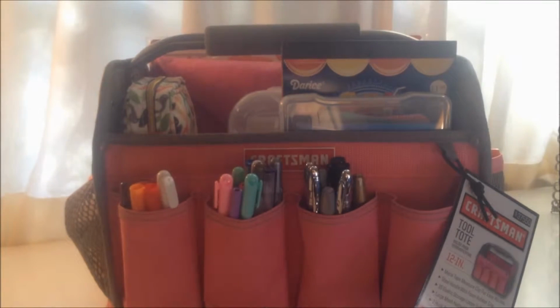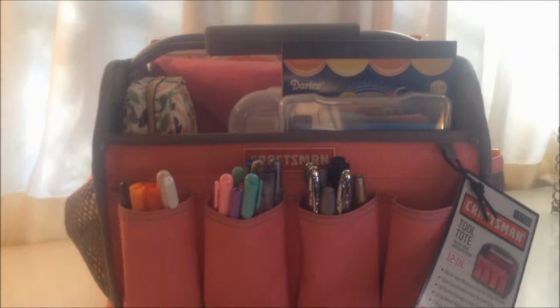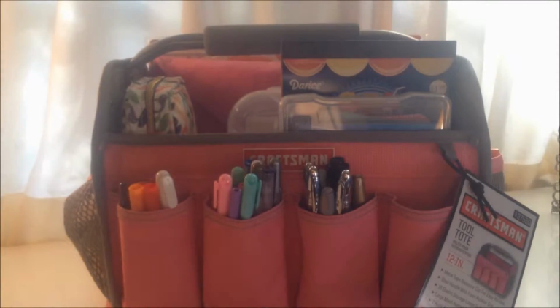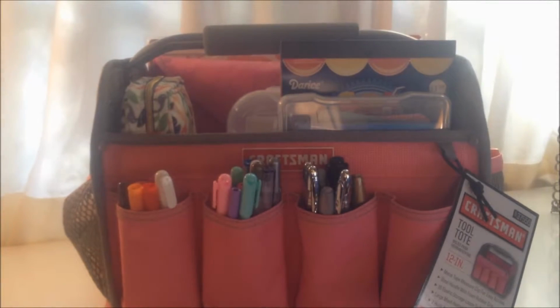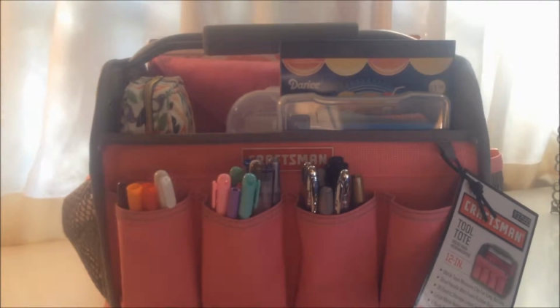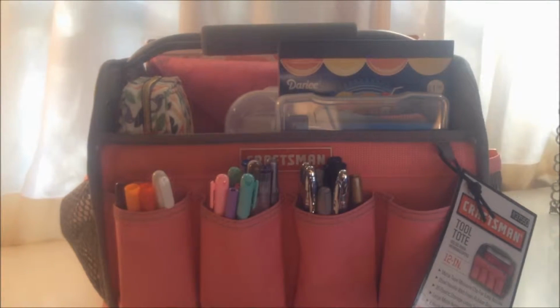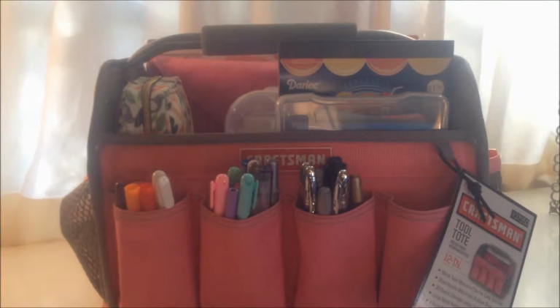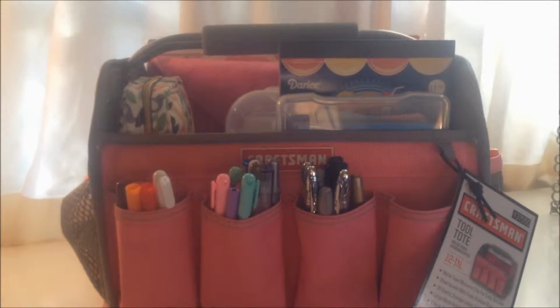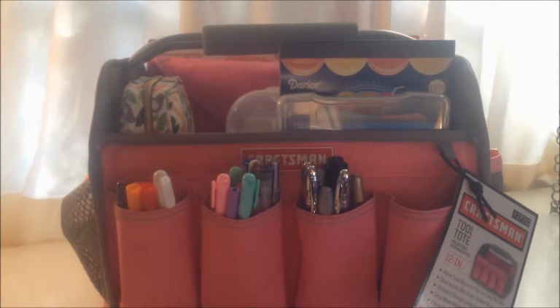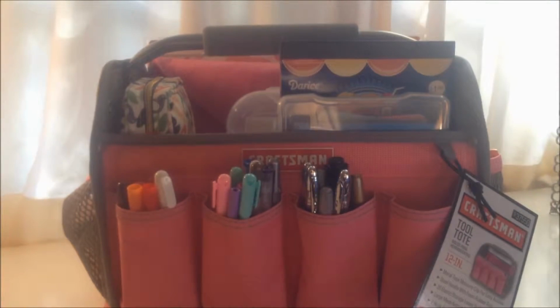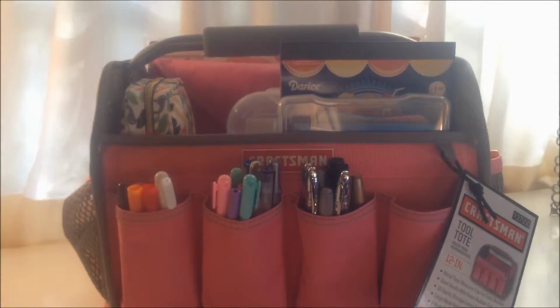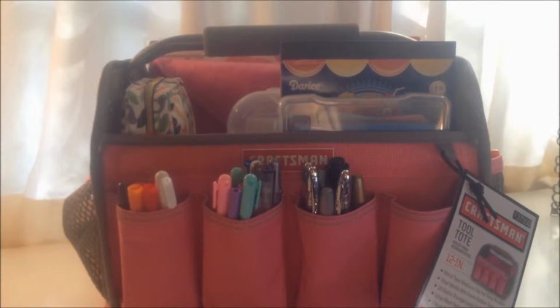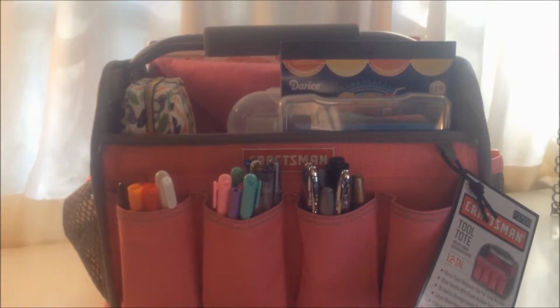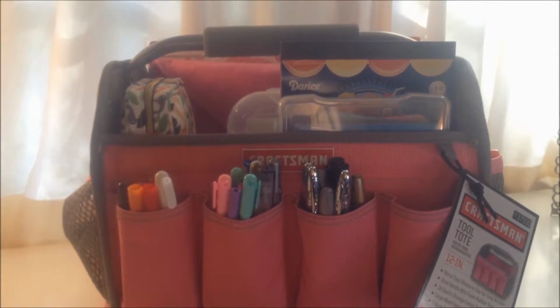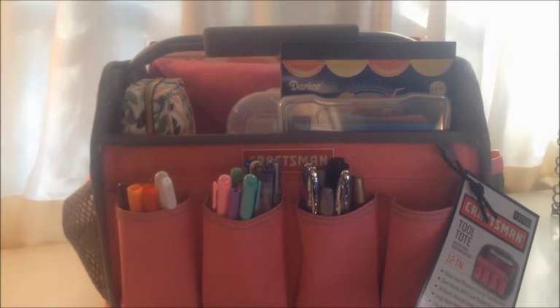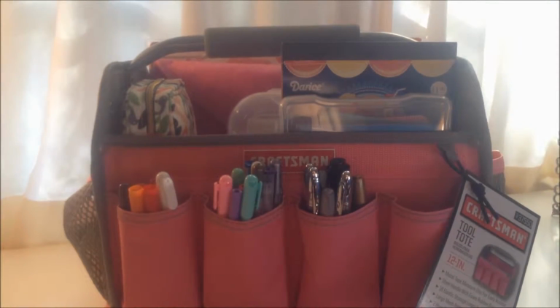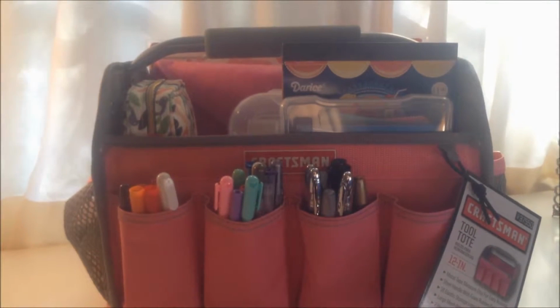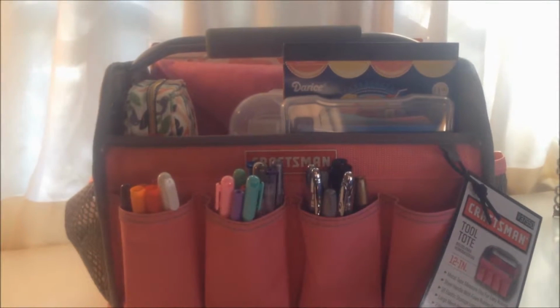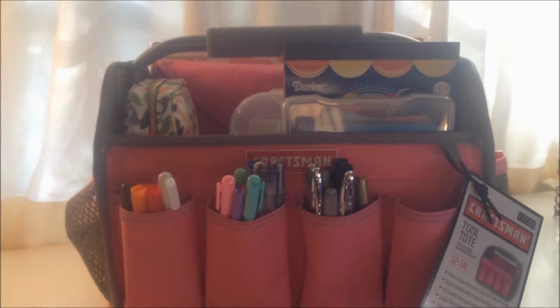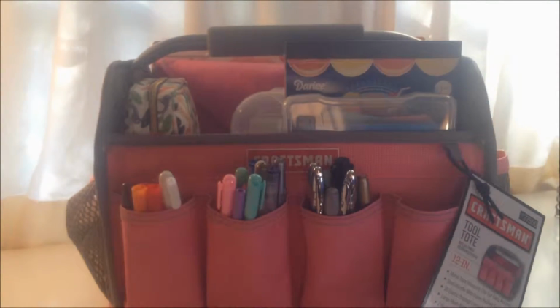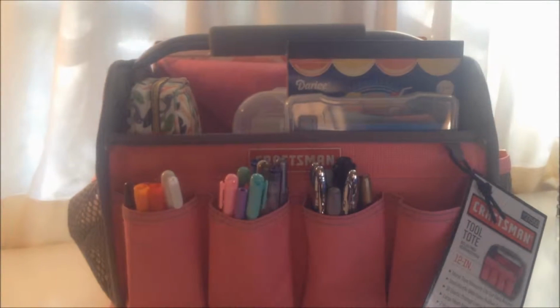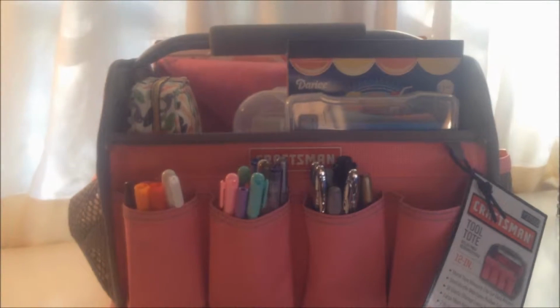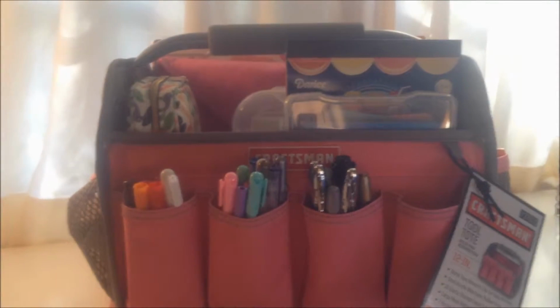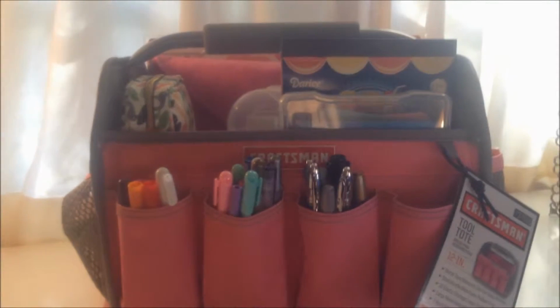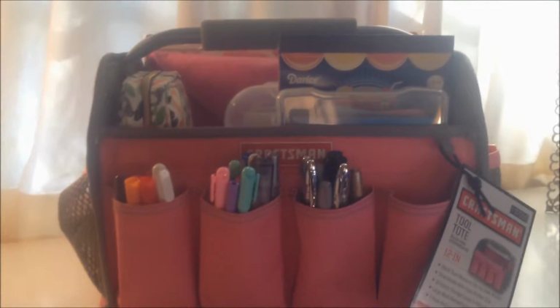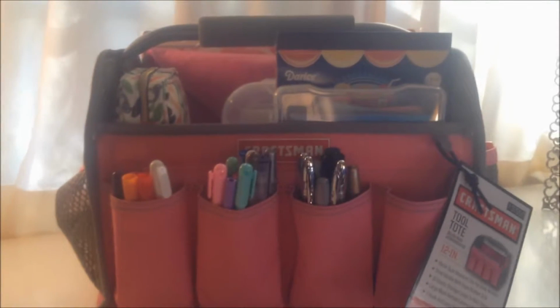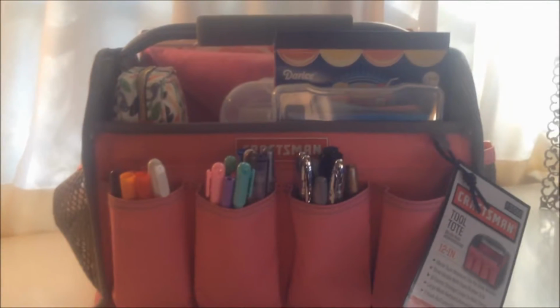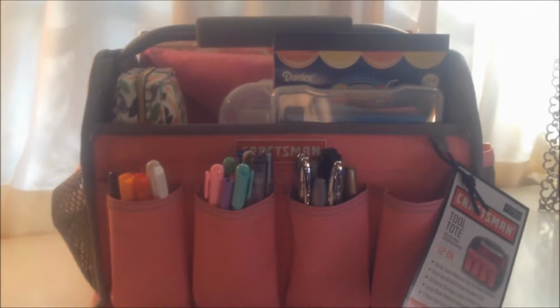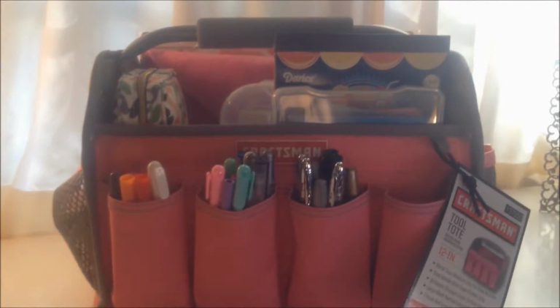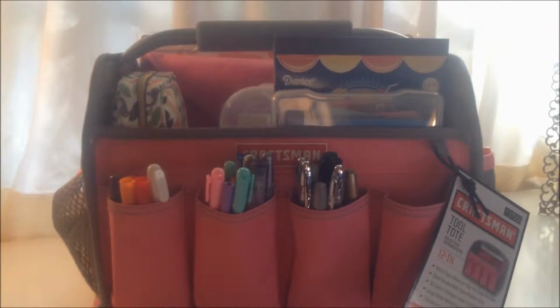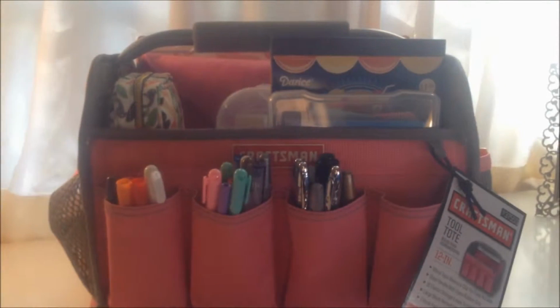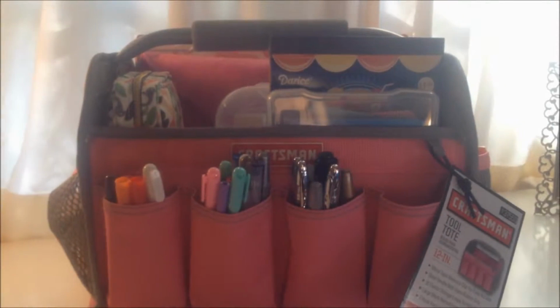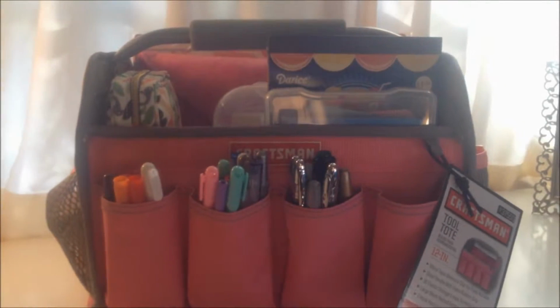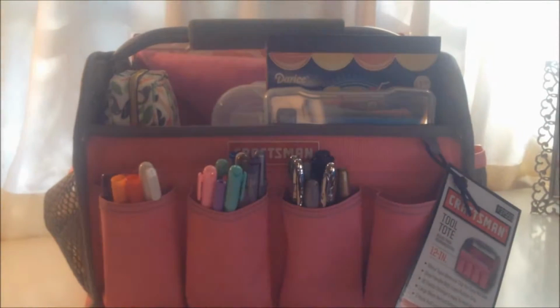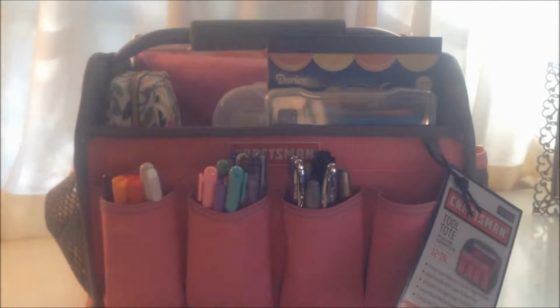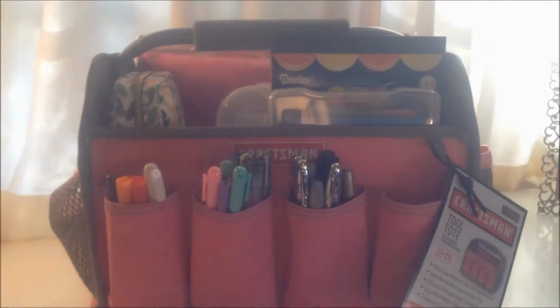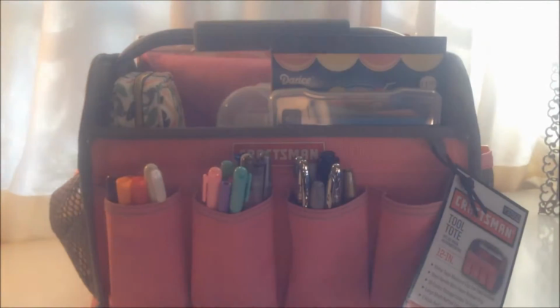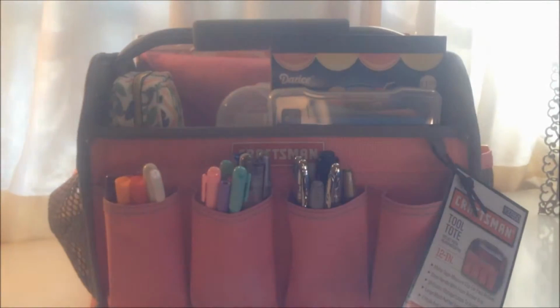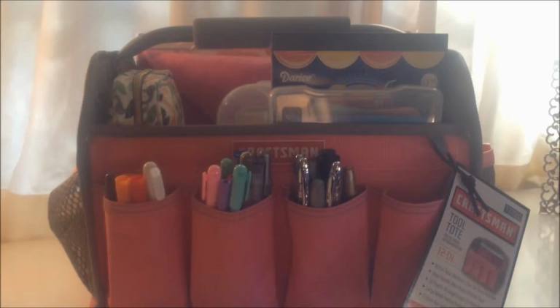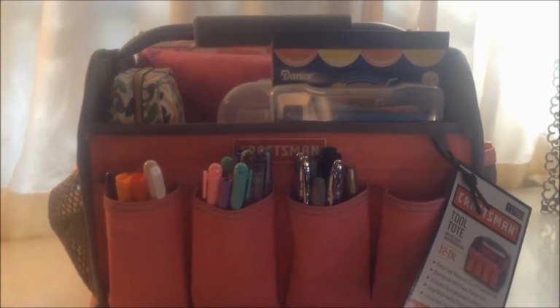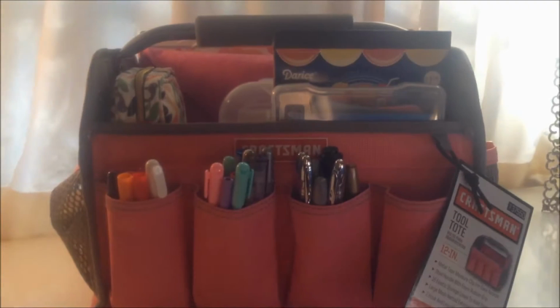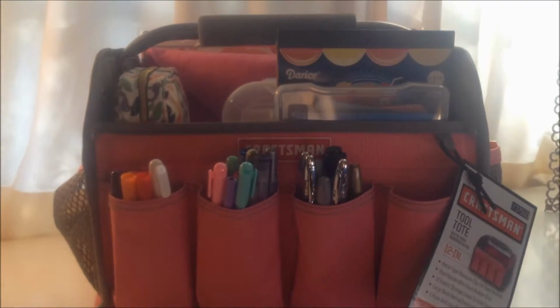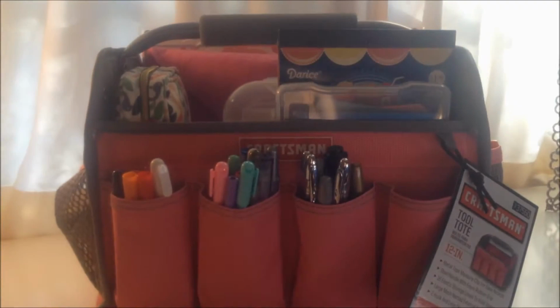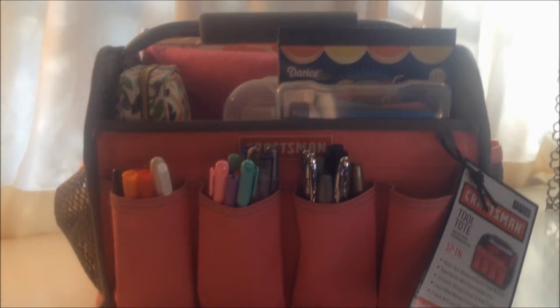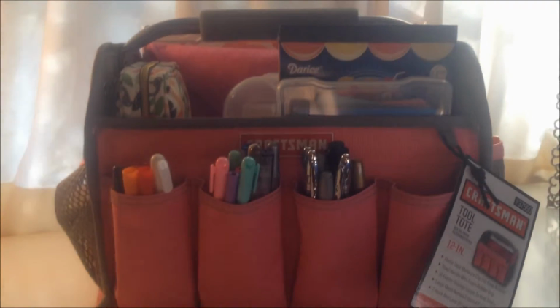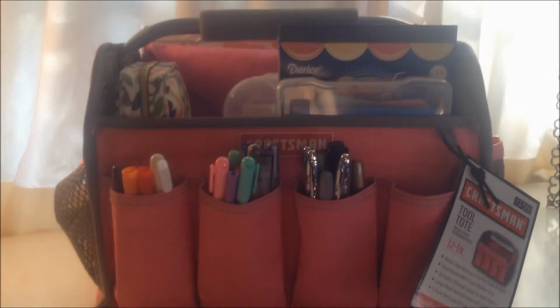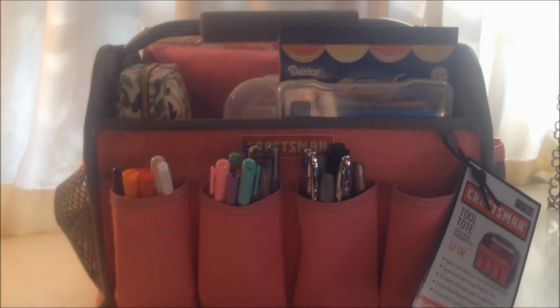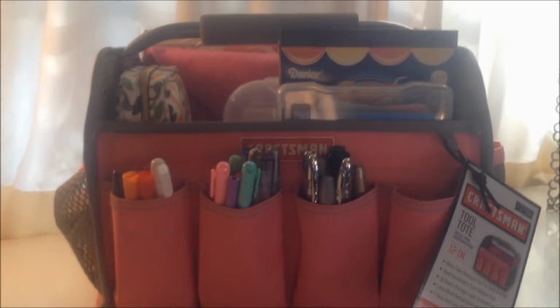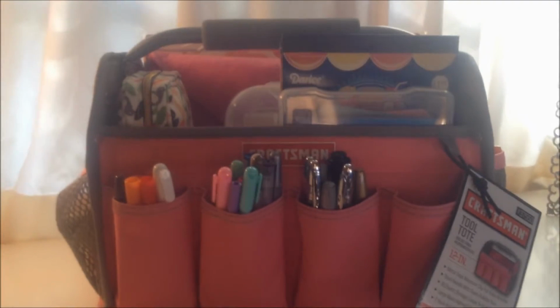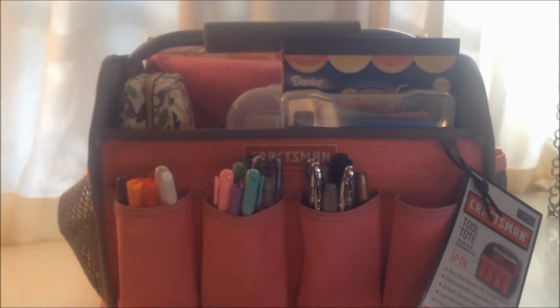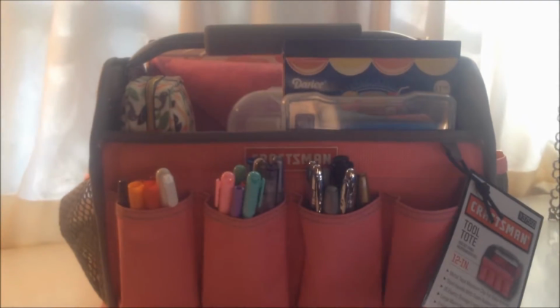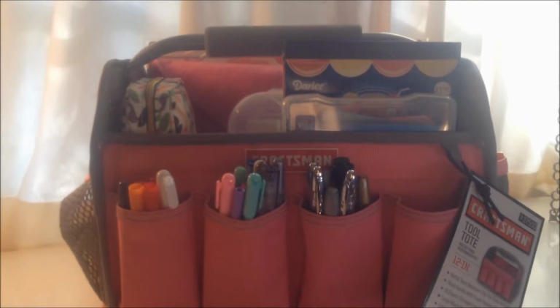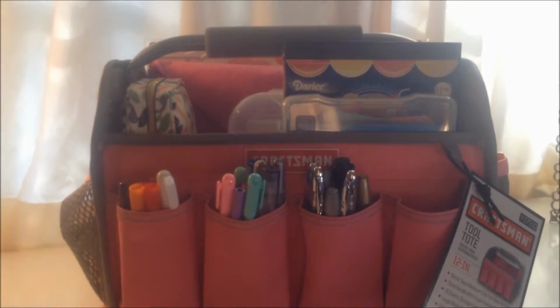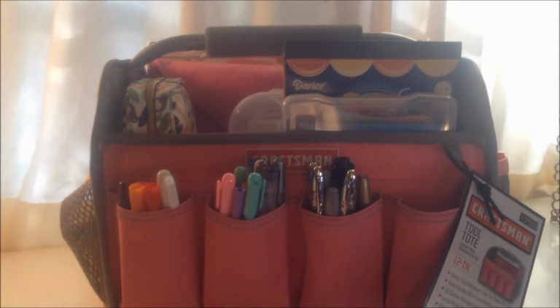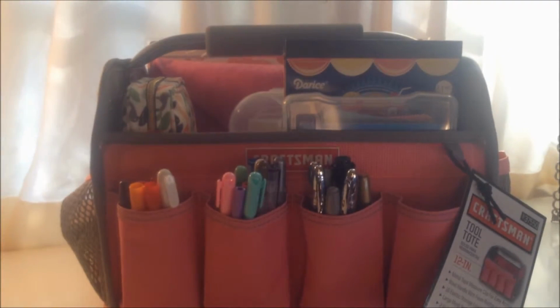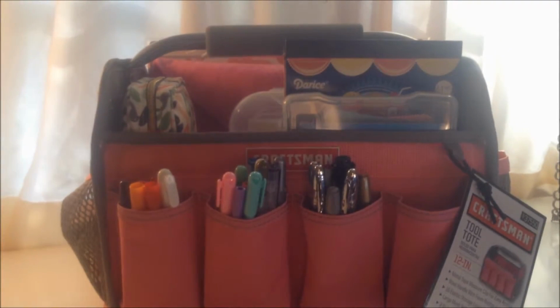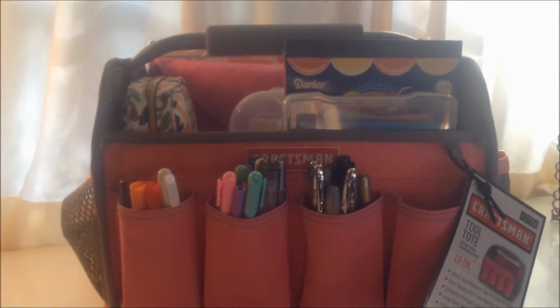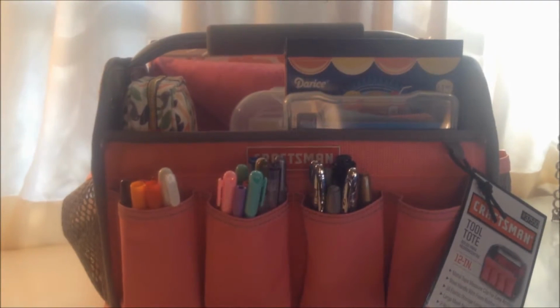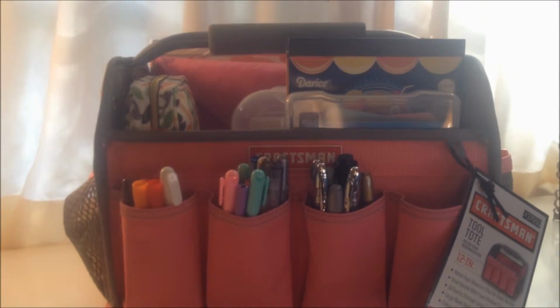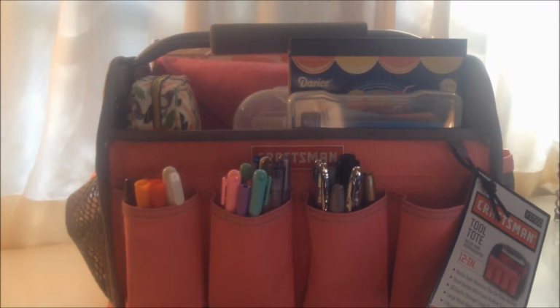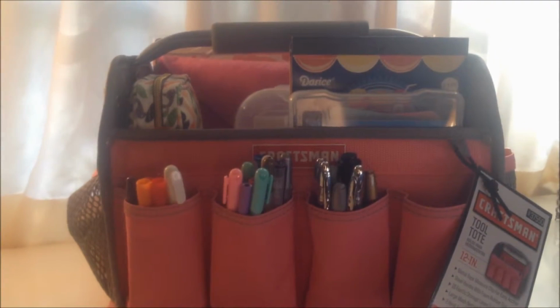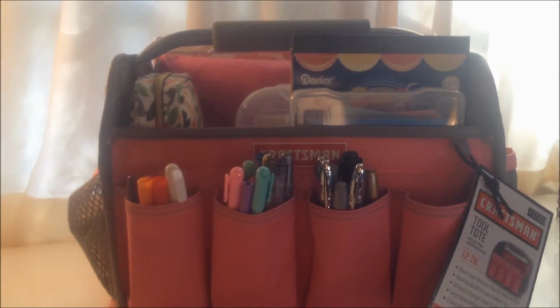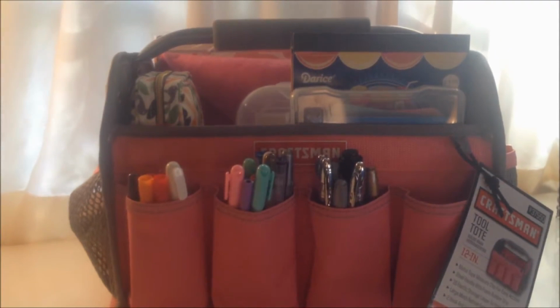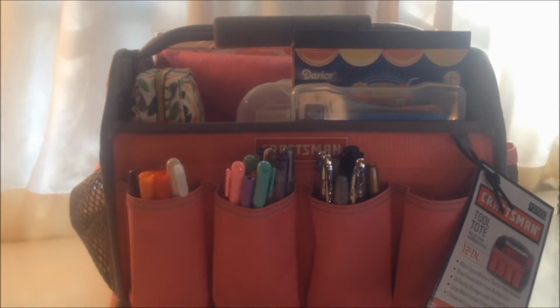Hi guys, Nayoji here and today I'm going to share with you what I carry in my Craftsman tote.